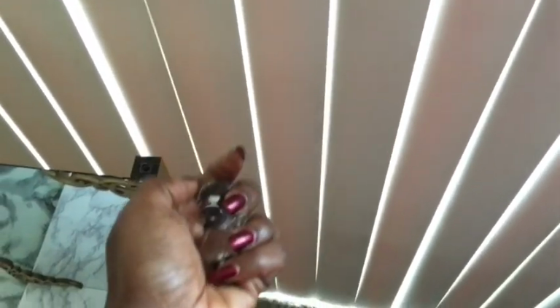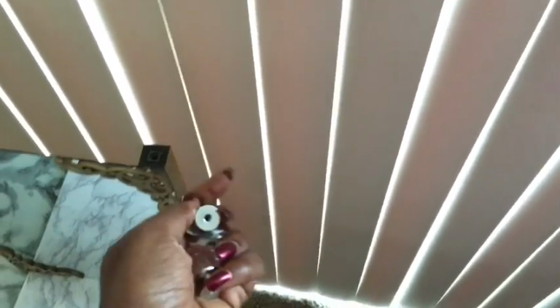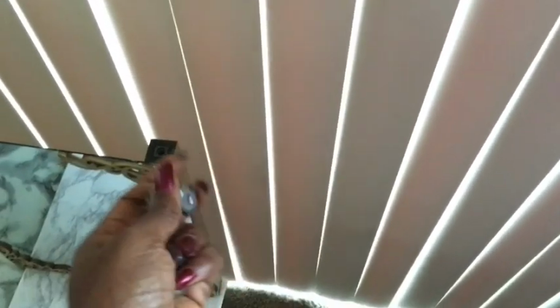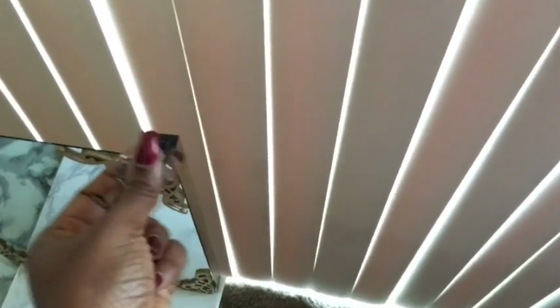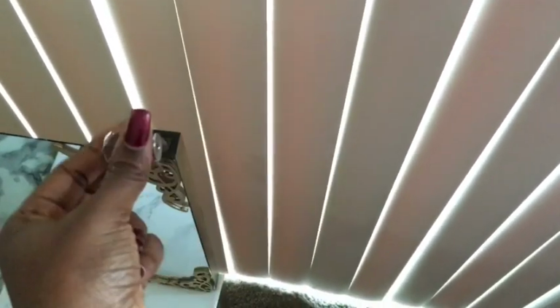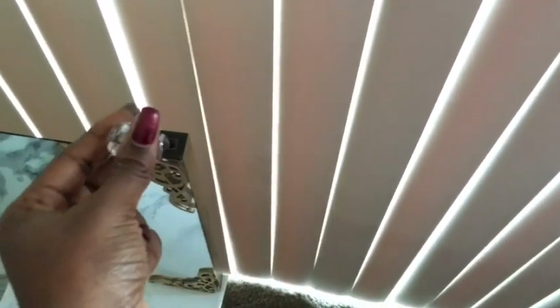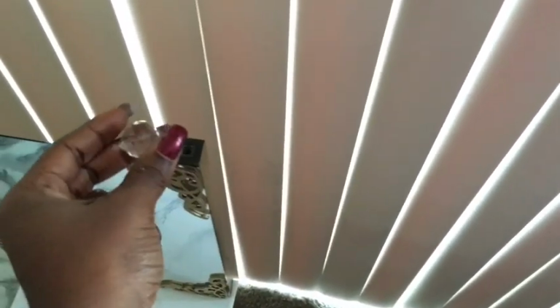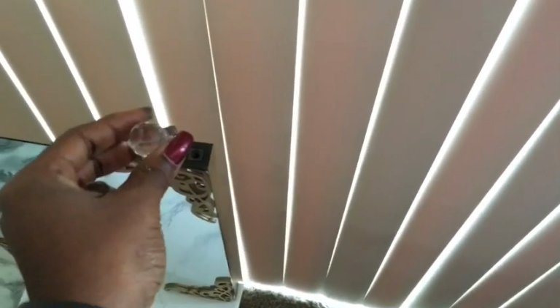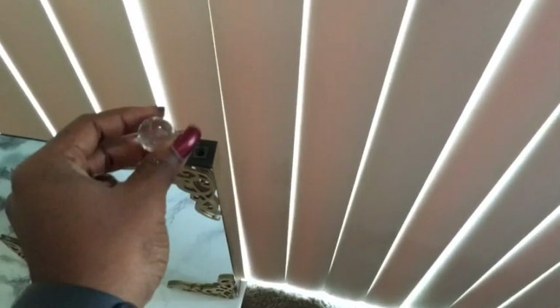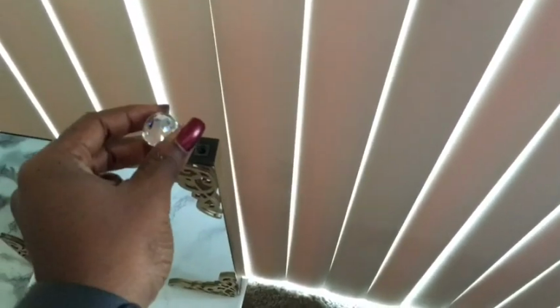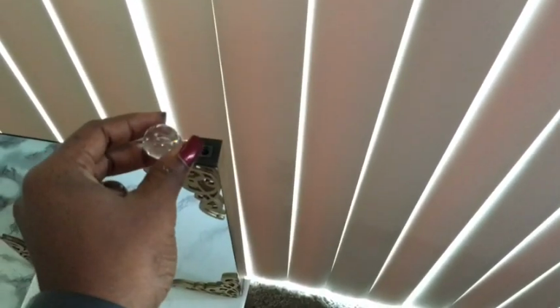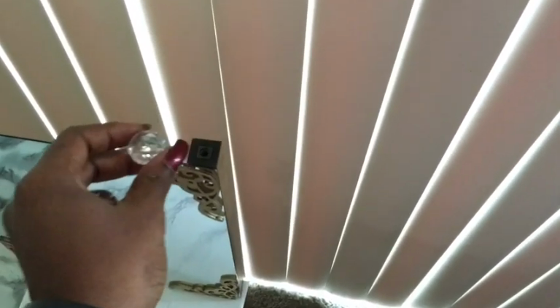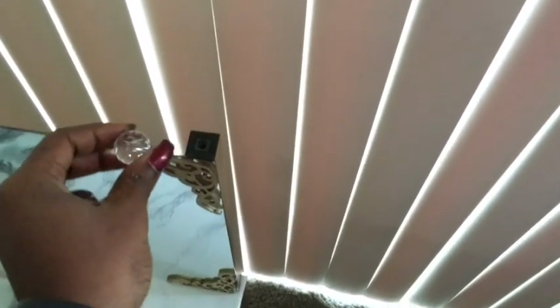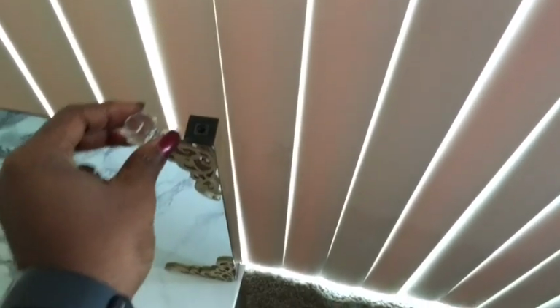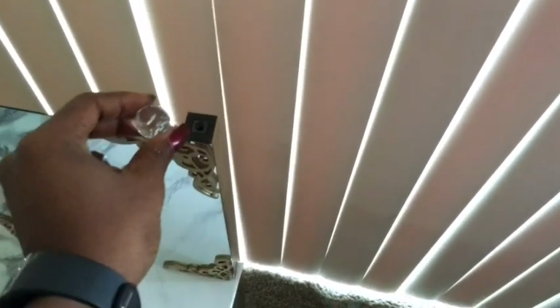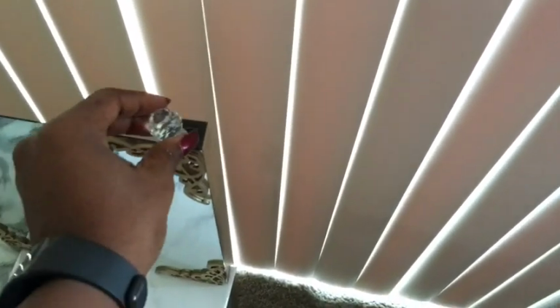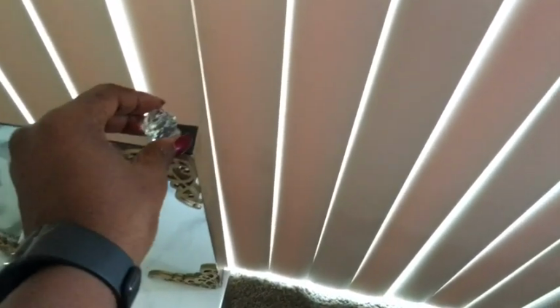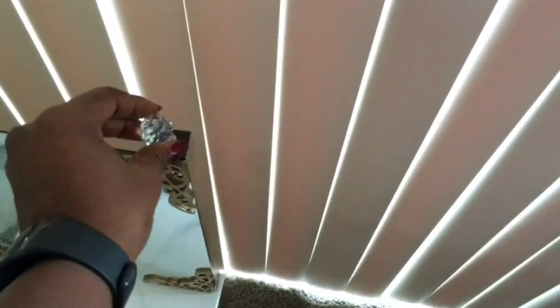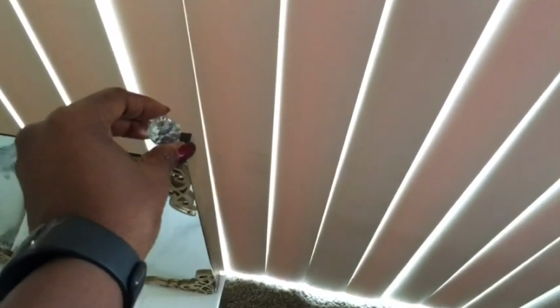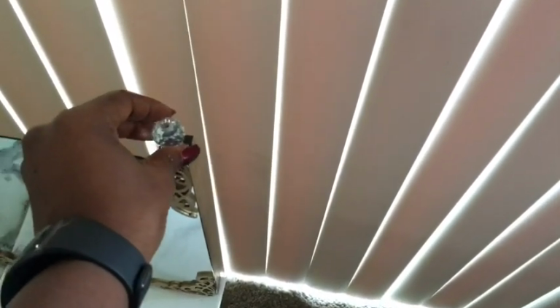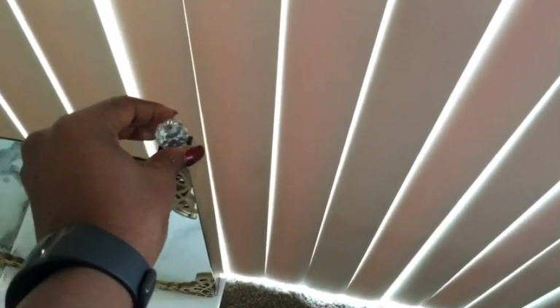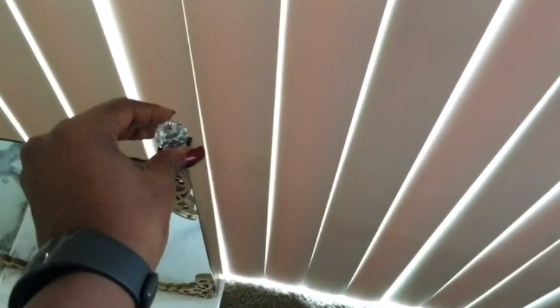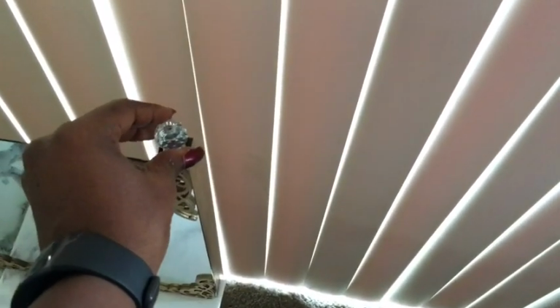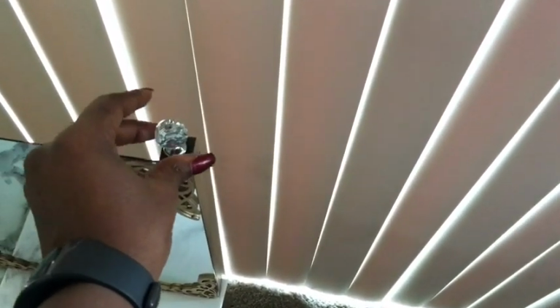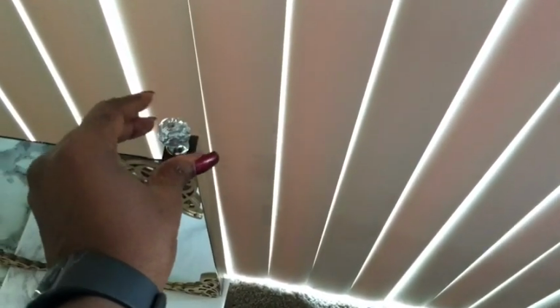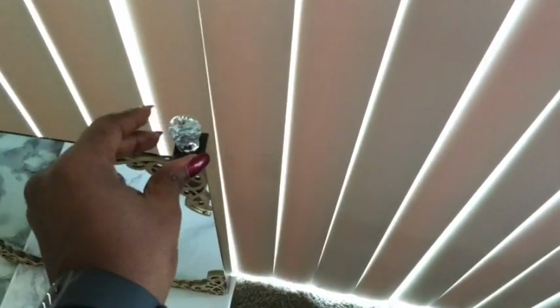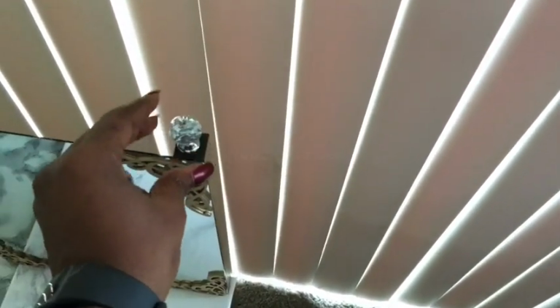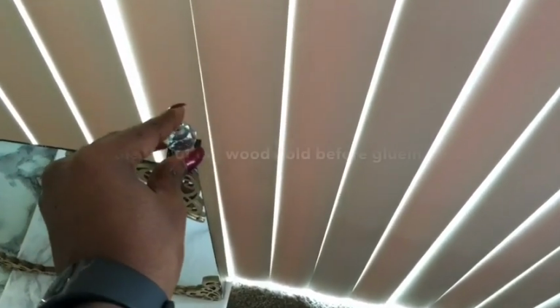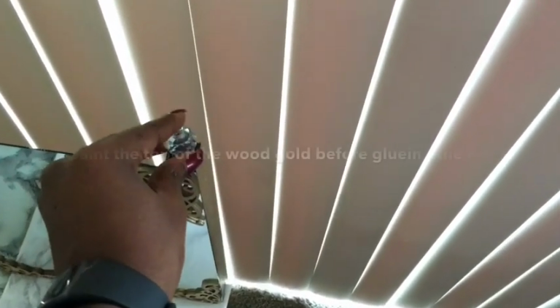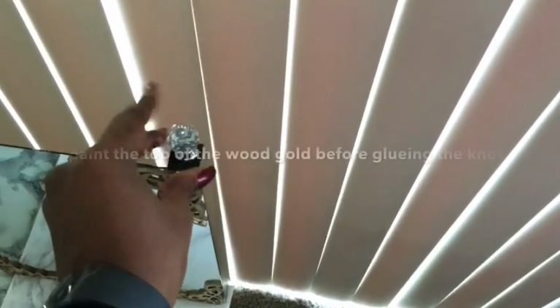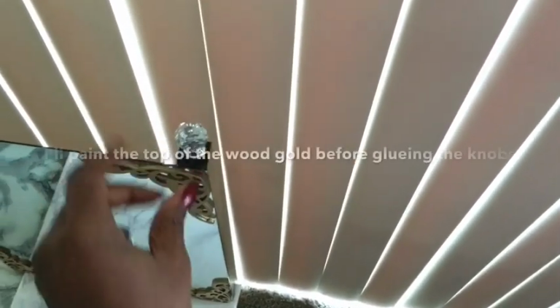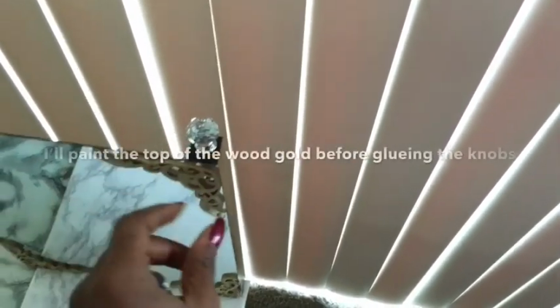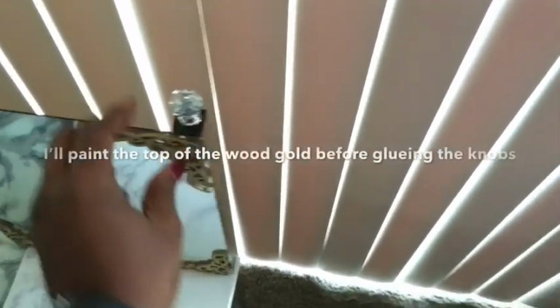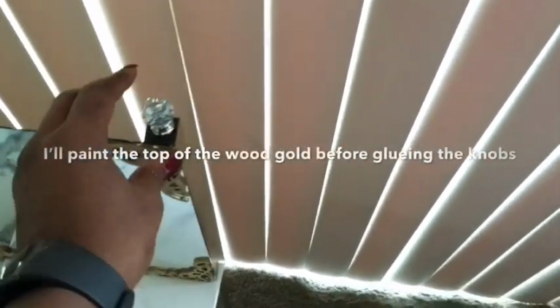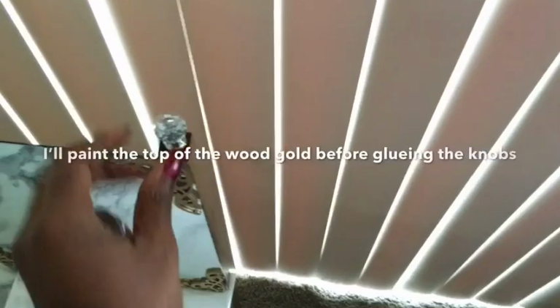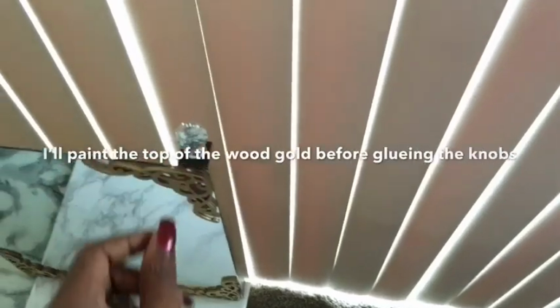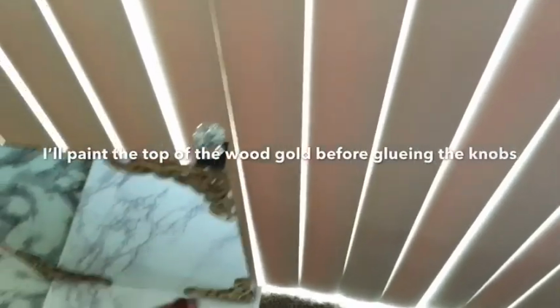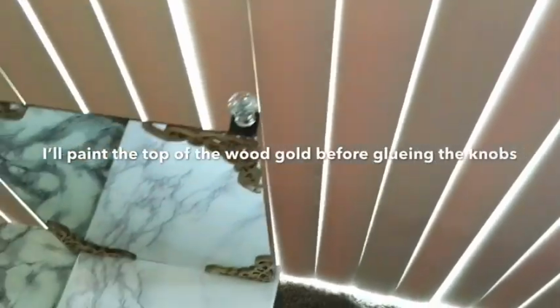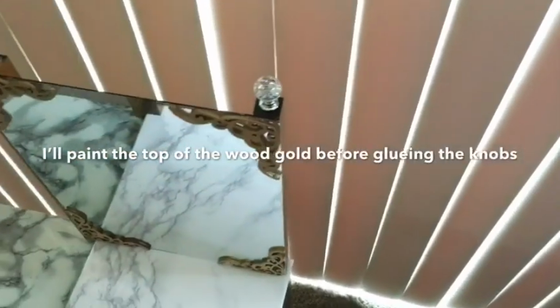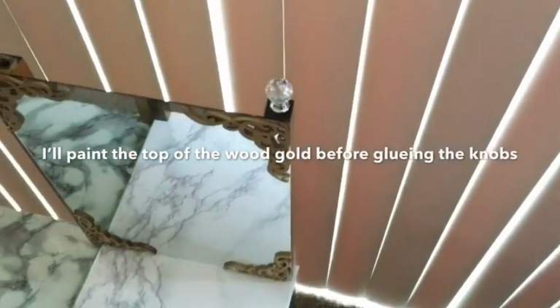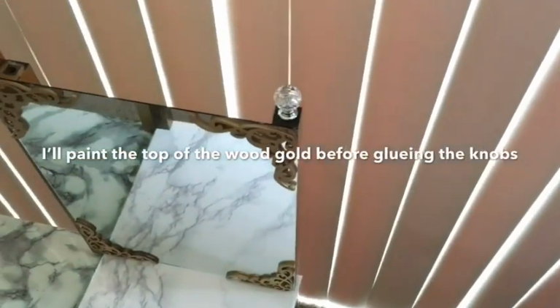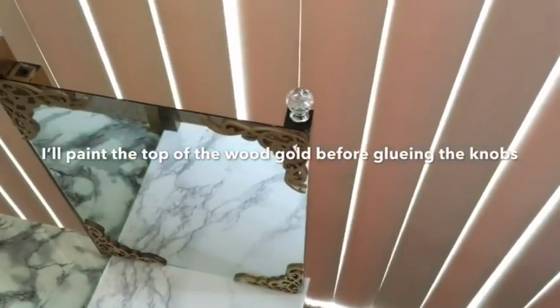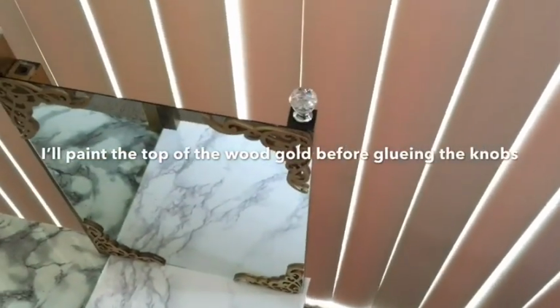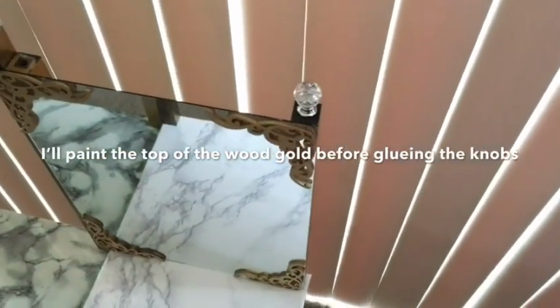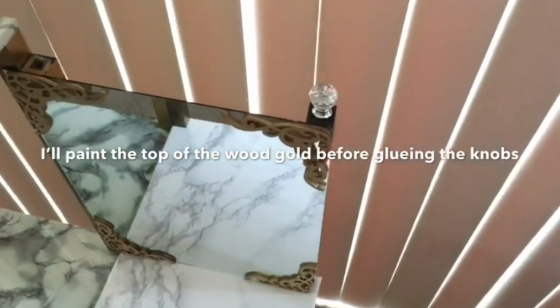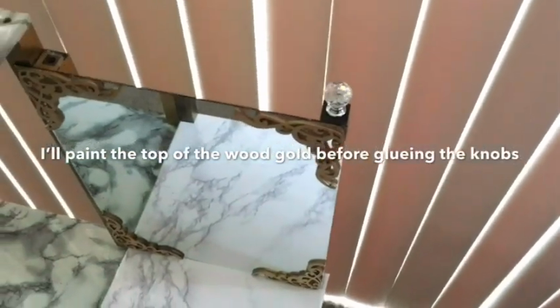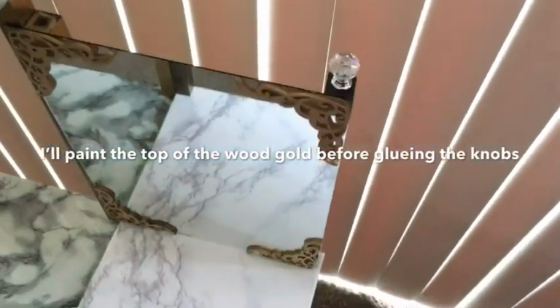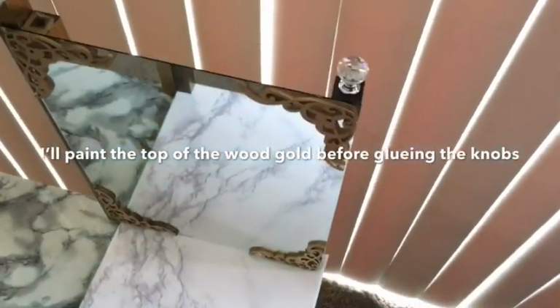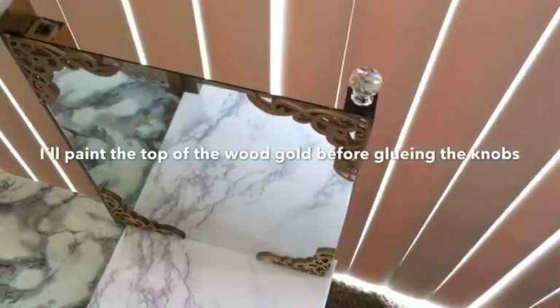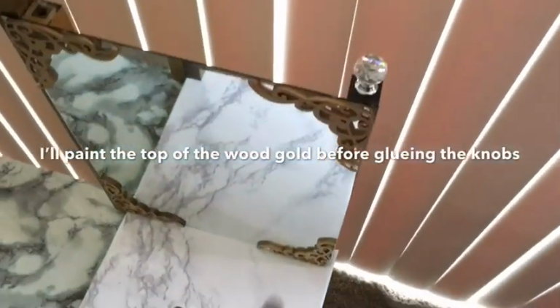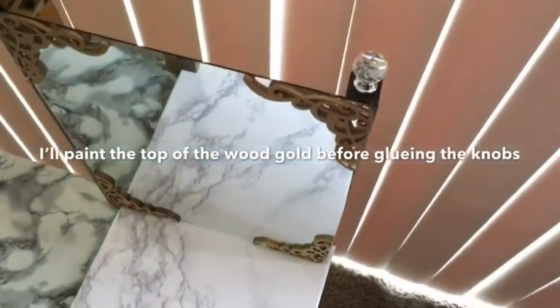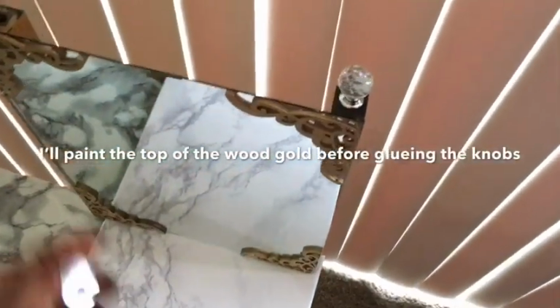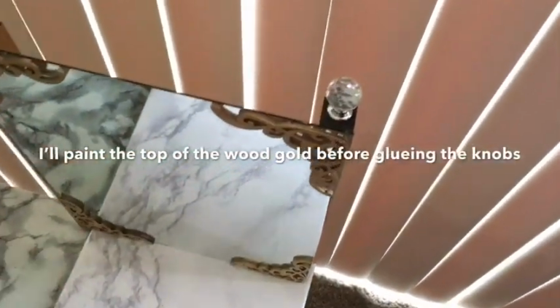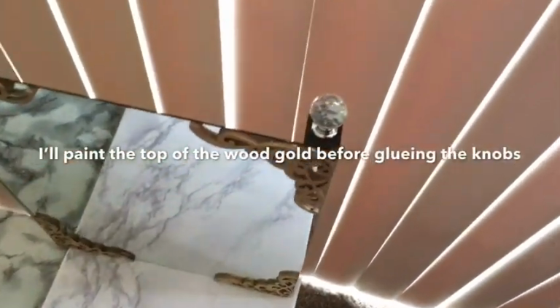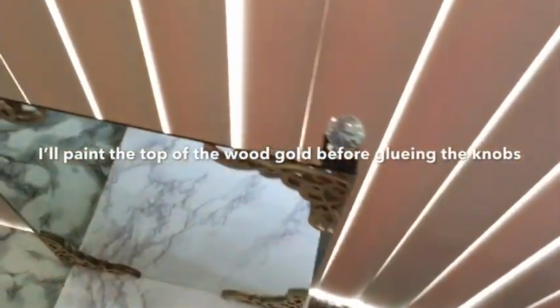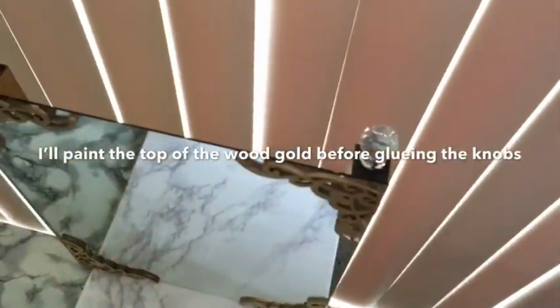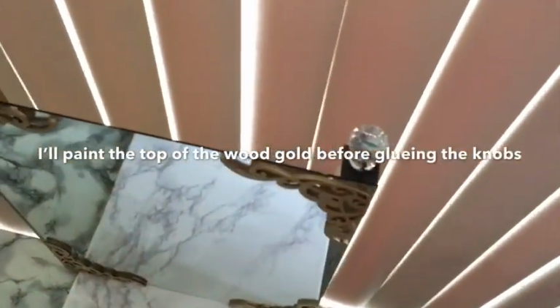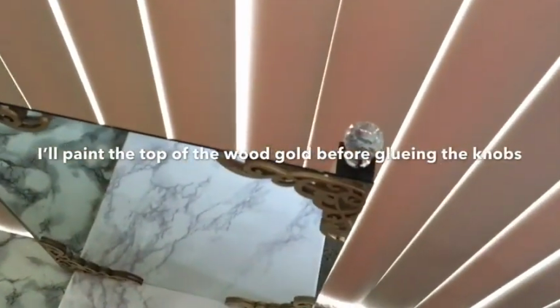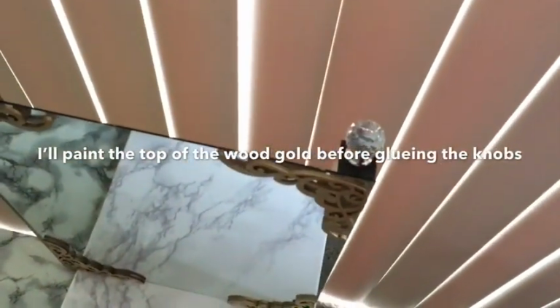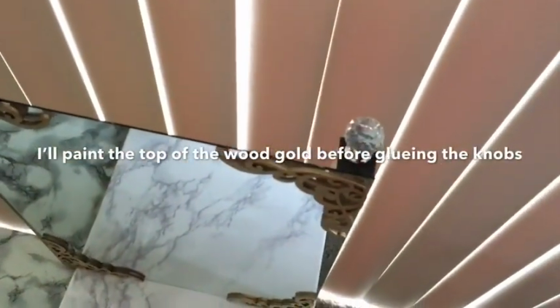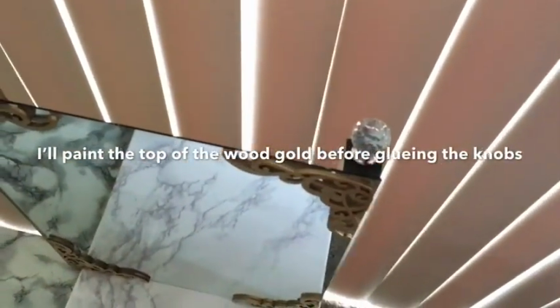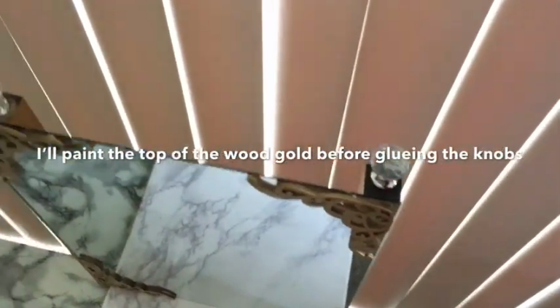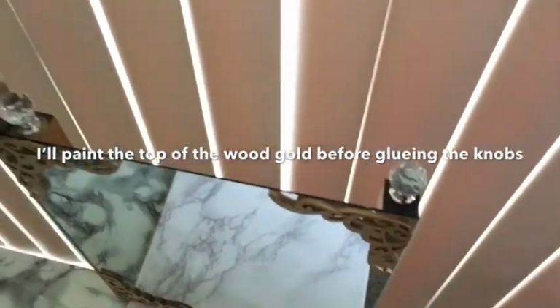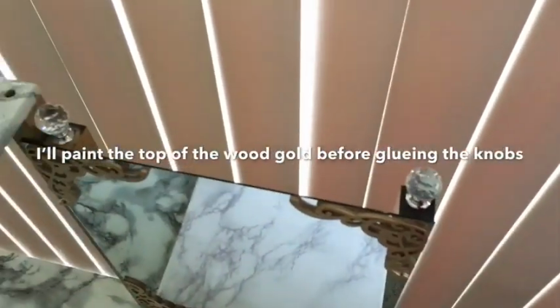I don't like the way the top is looking, so I'm going to be using these diamond knobs at the top area. But before then, I'm going to be painting it with a gold acrylic paint.